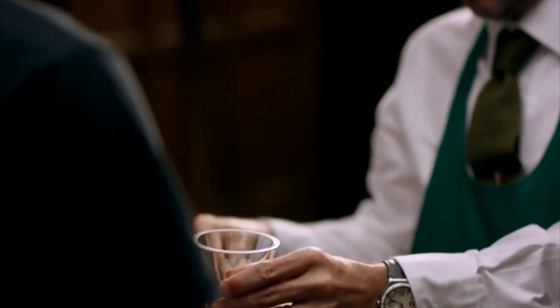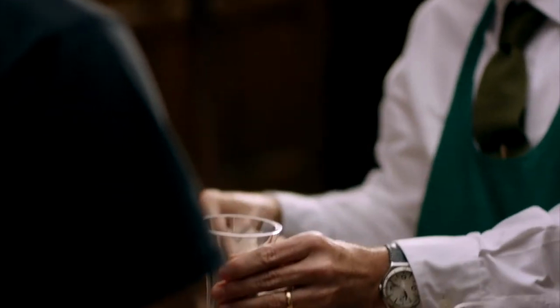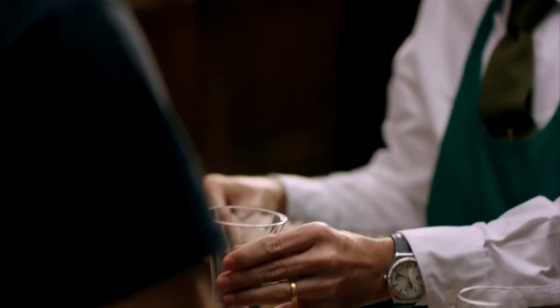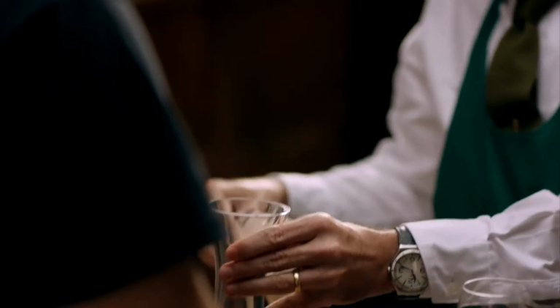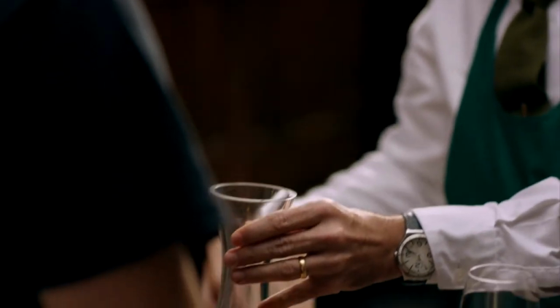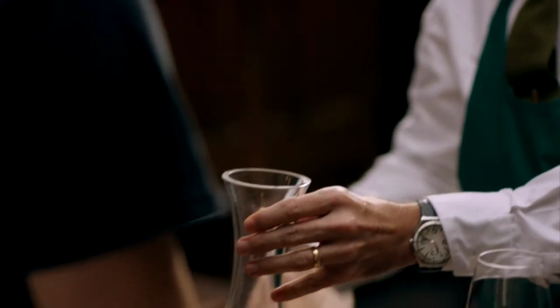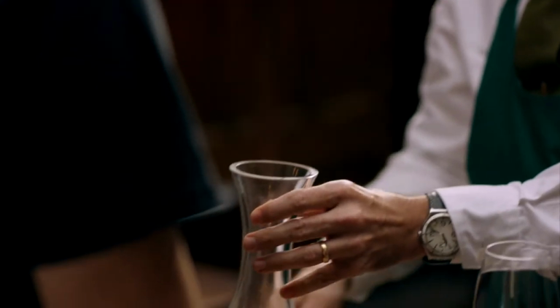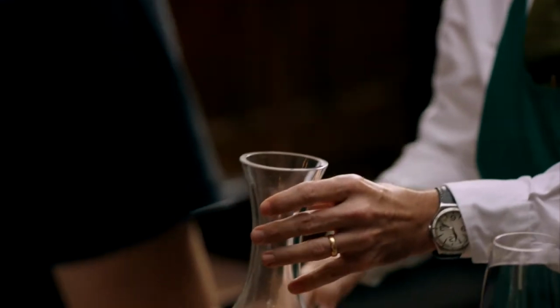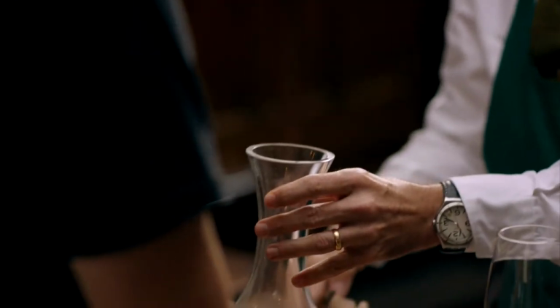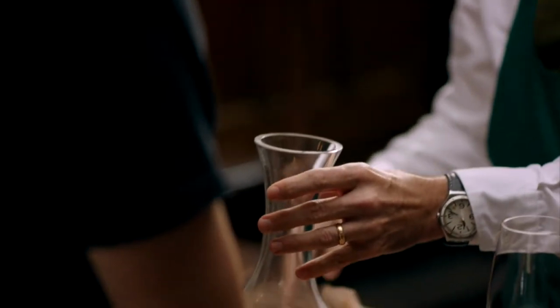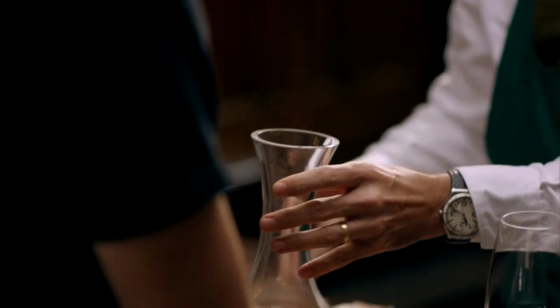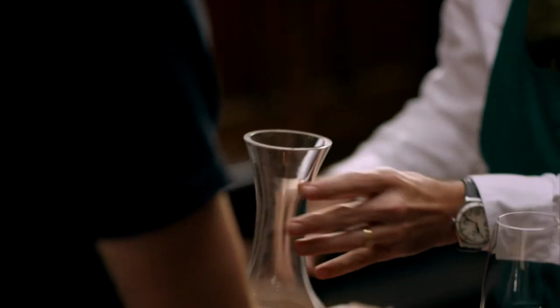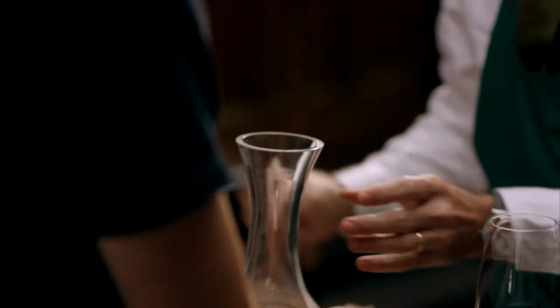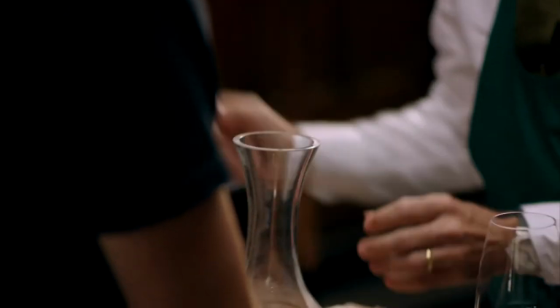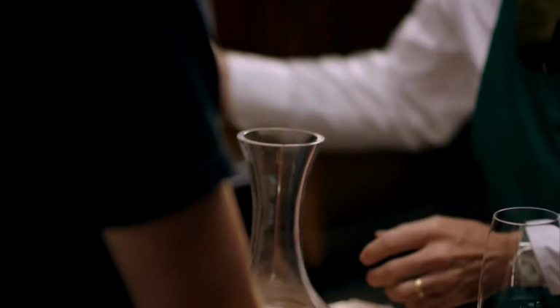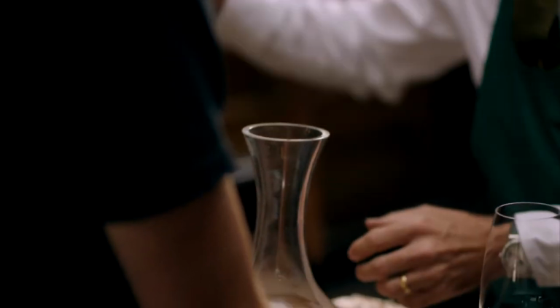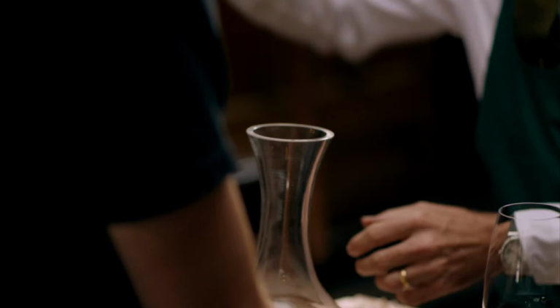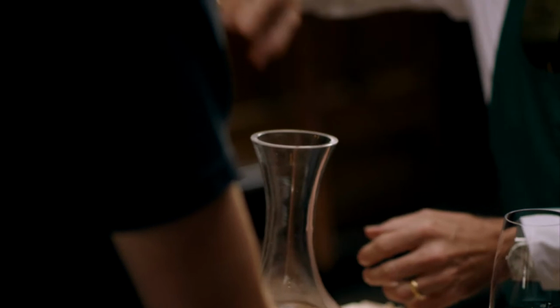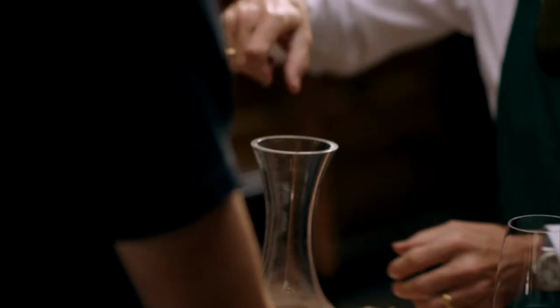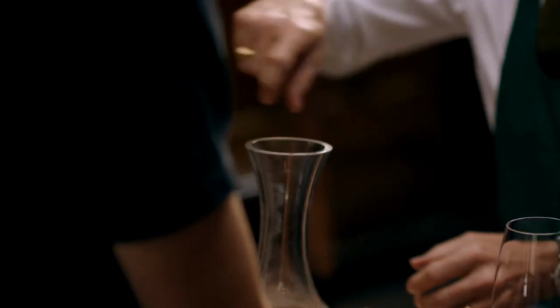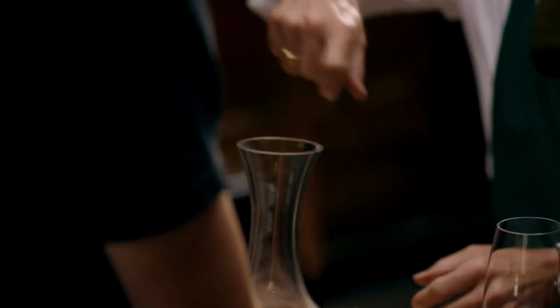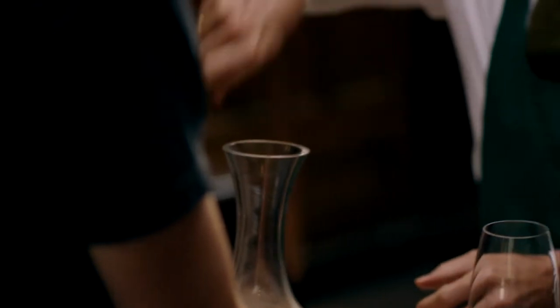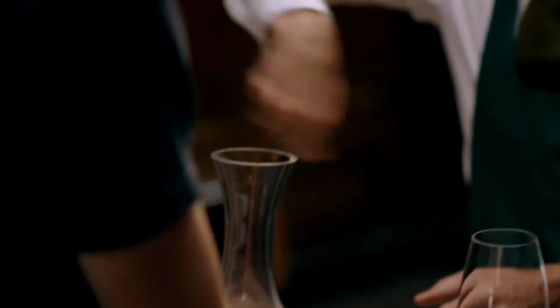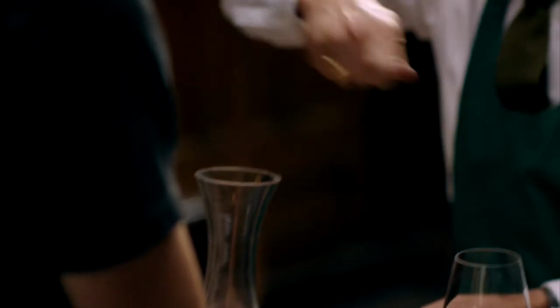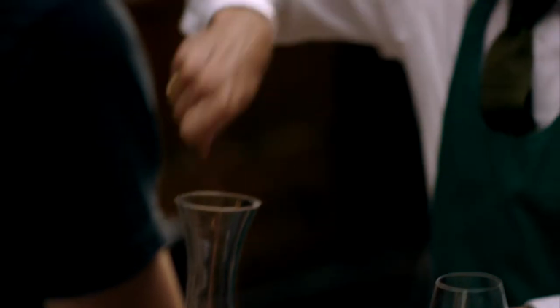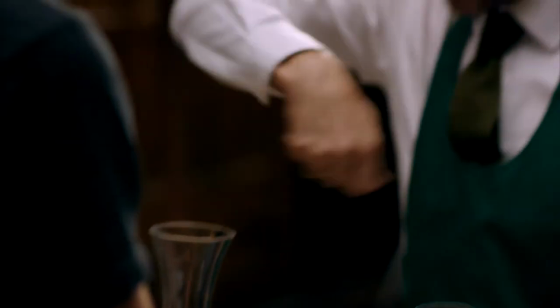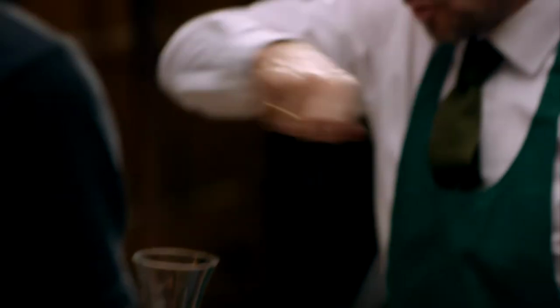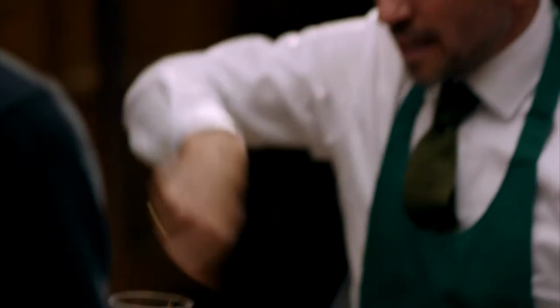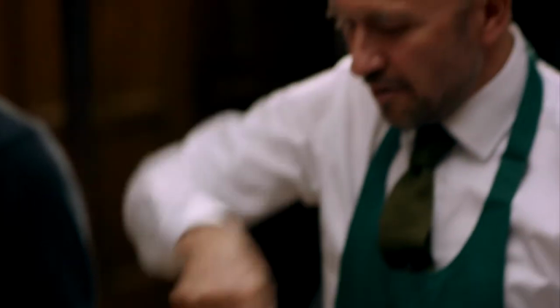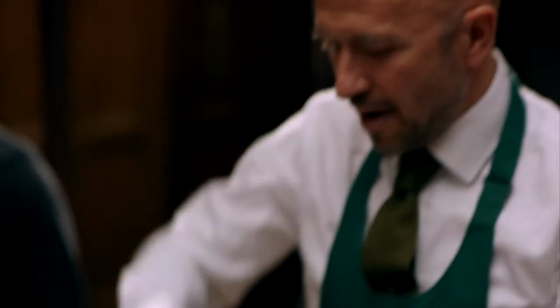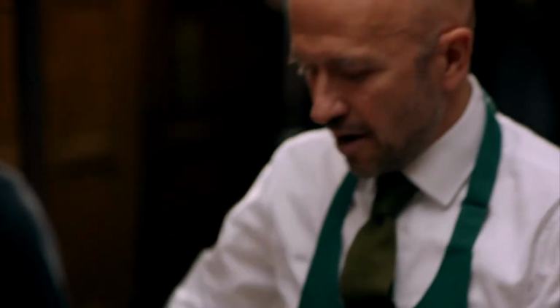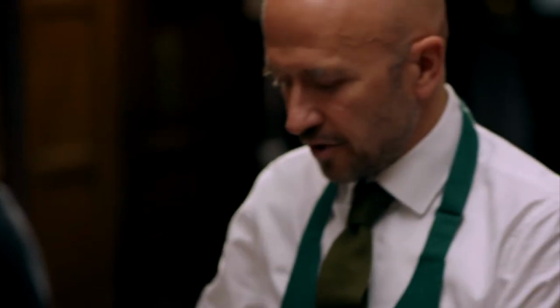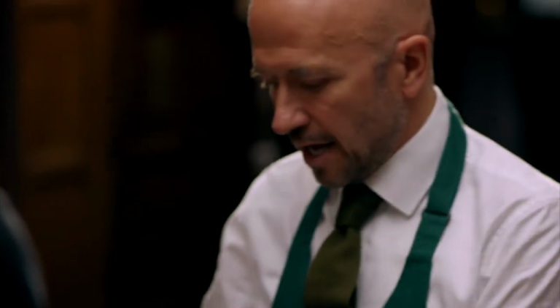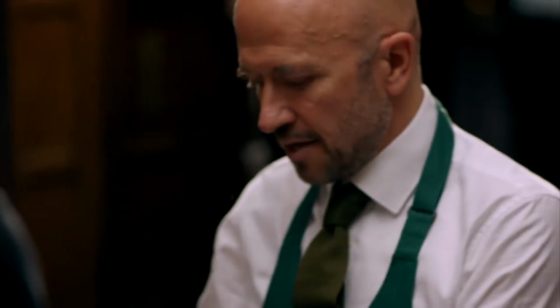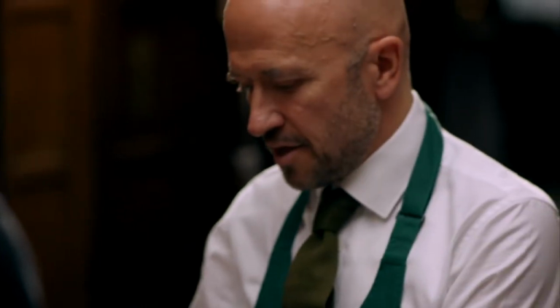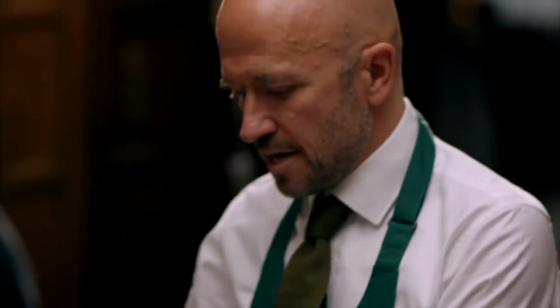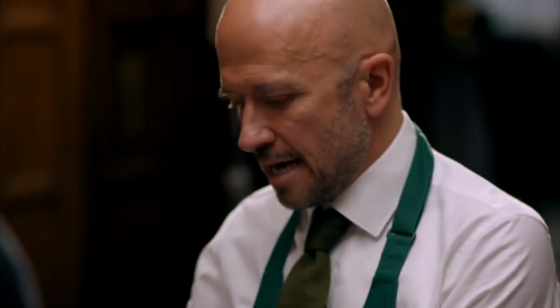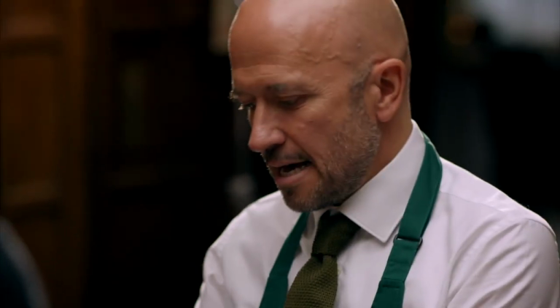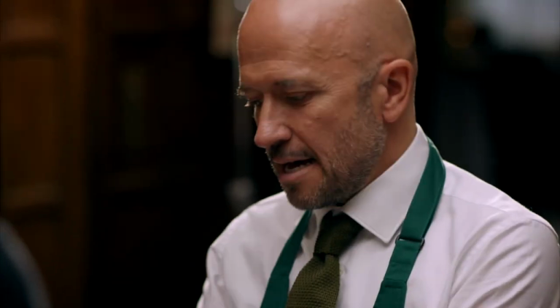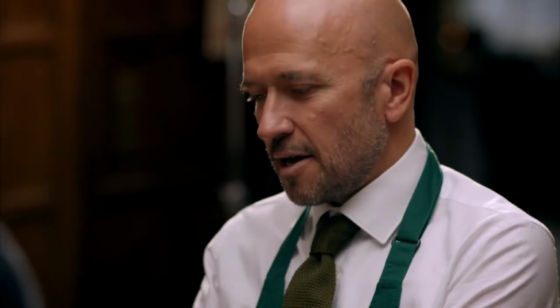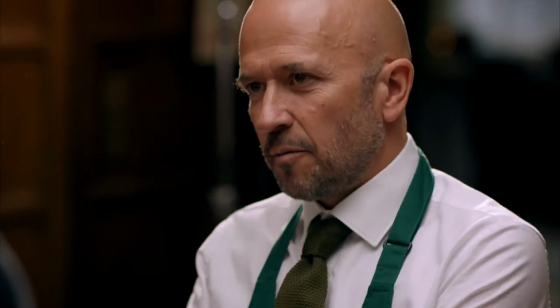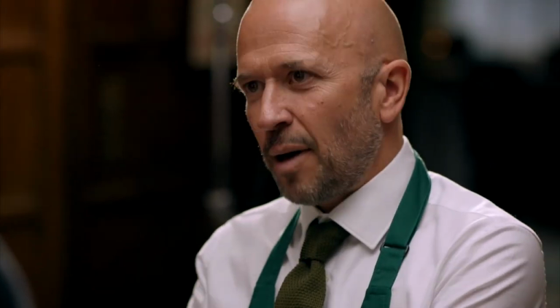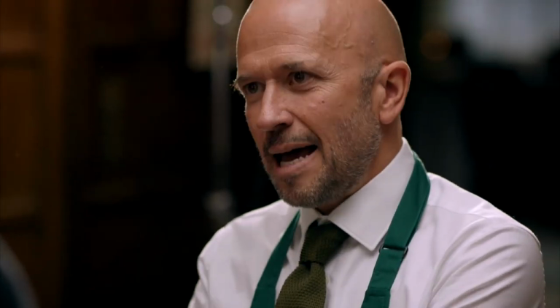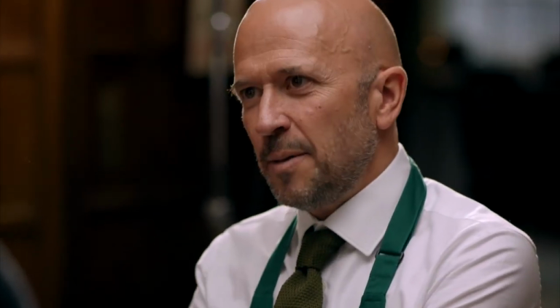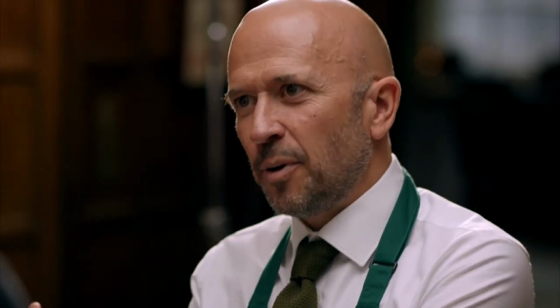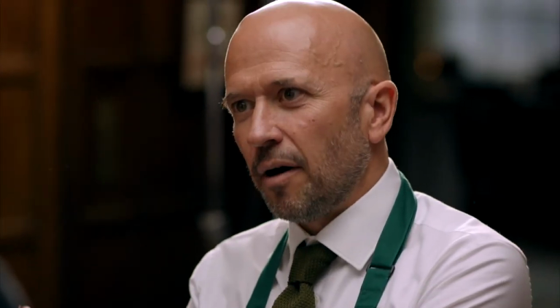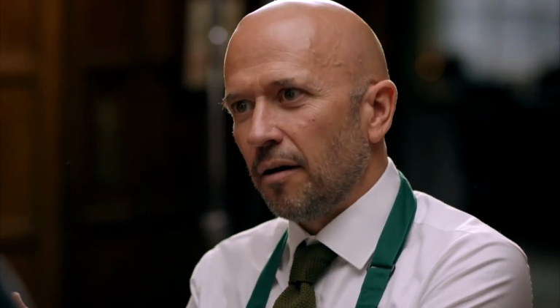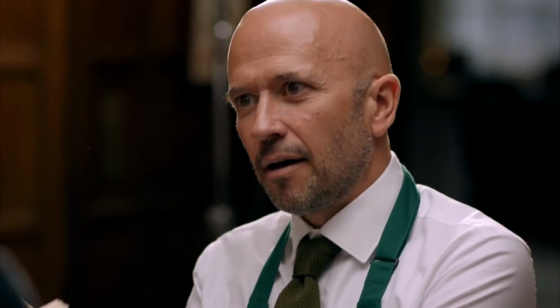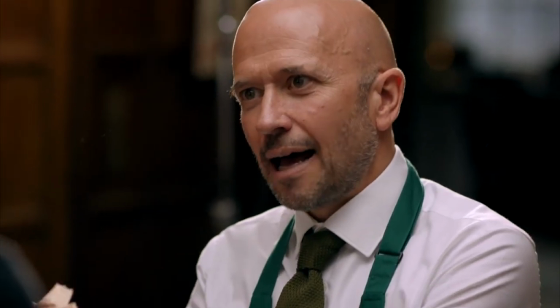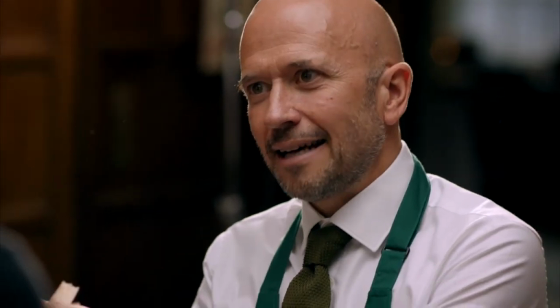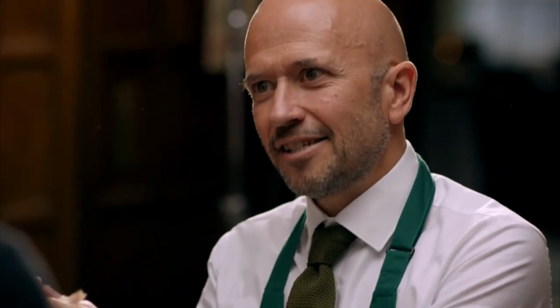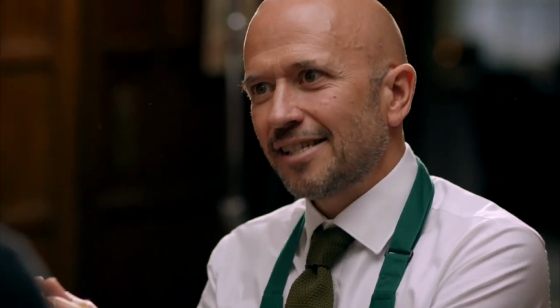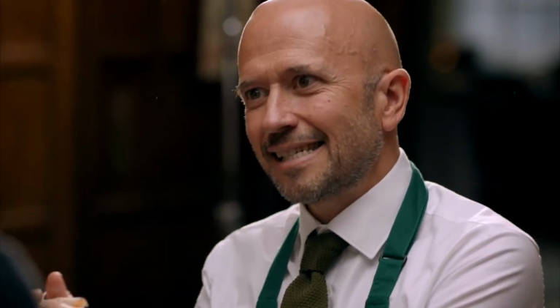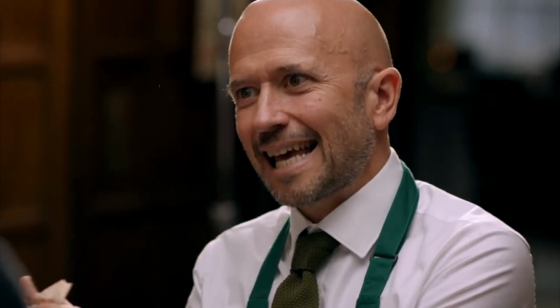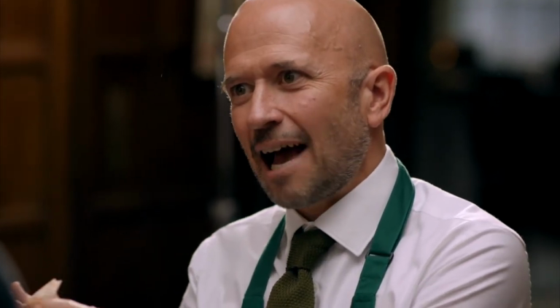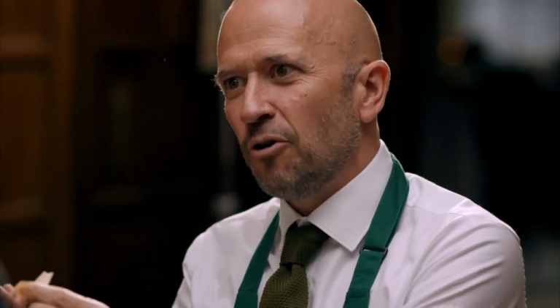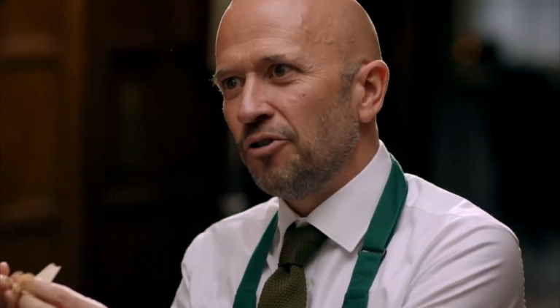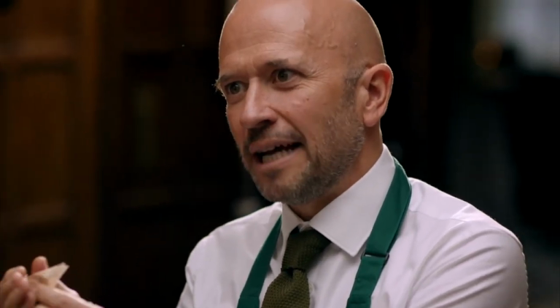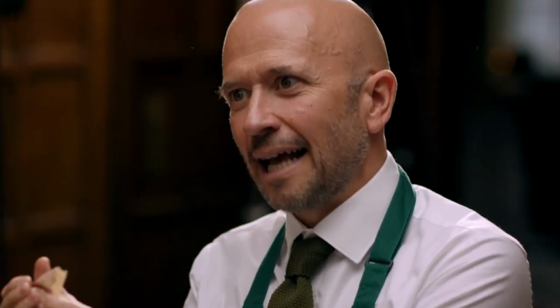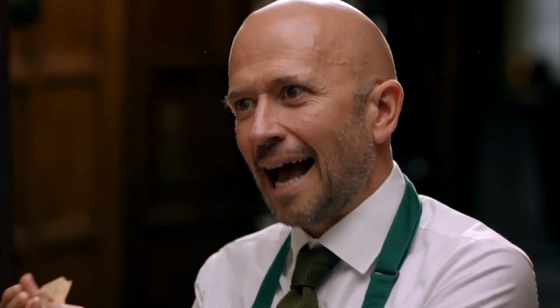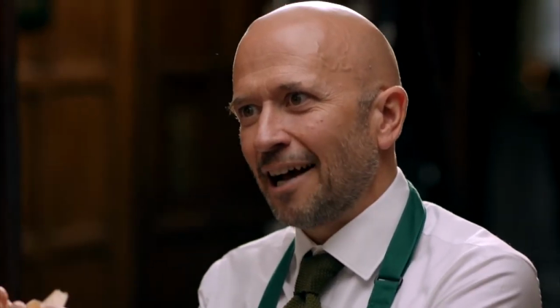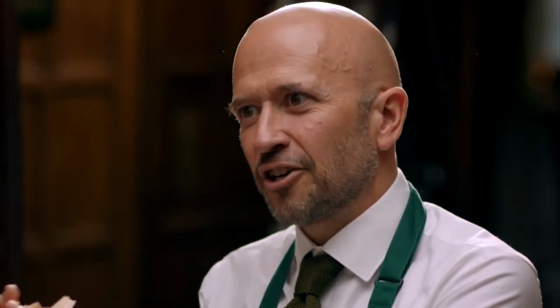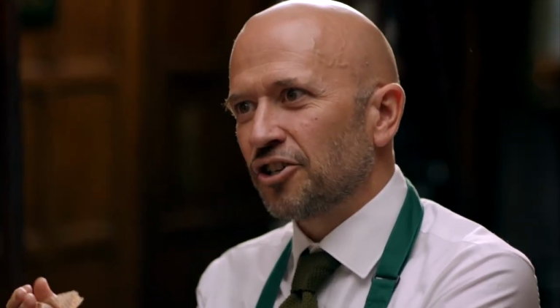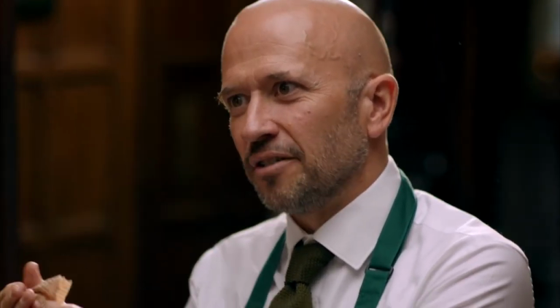You would then shove the Financial Times into a decanter like this that's a bit dirty, and then you would put the water in and swill it round — the paper had a scouring action.